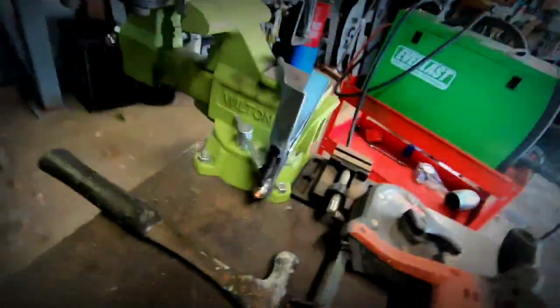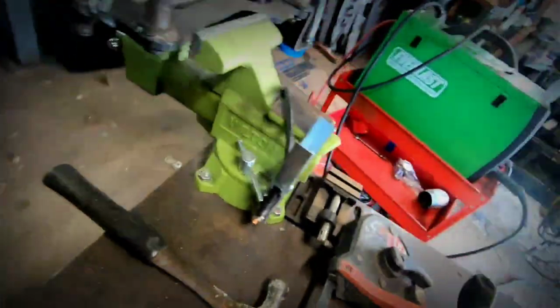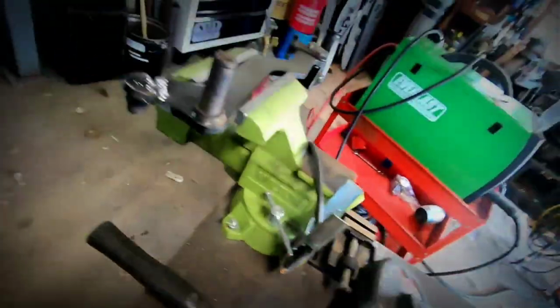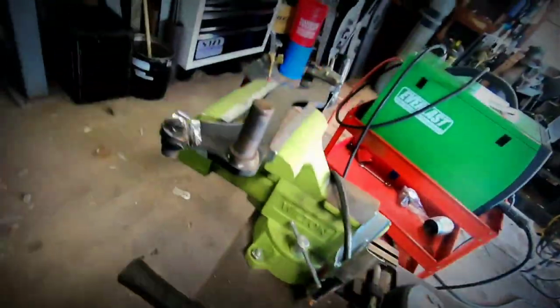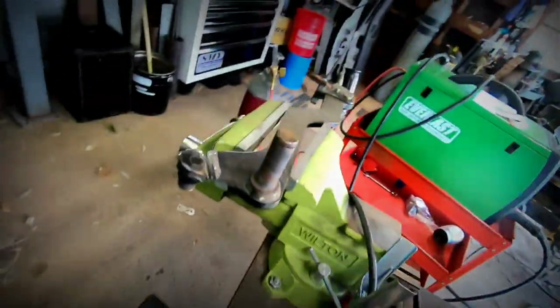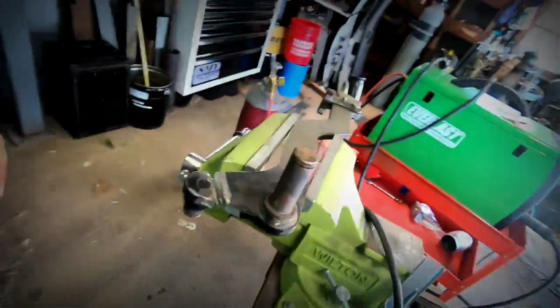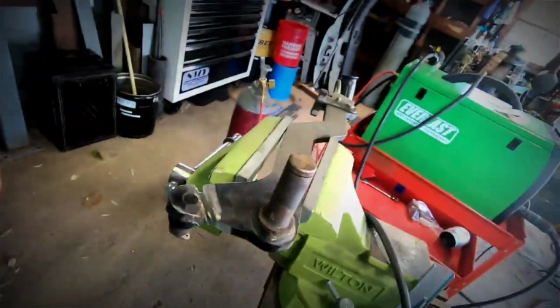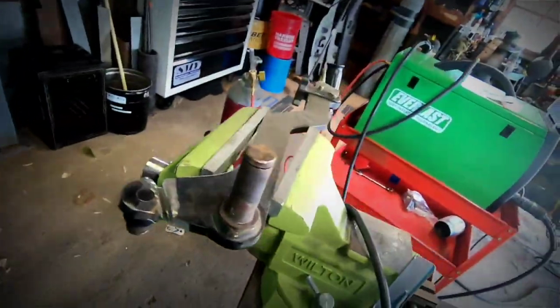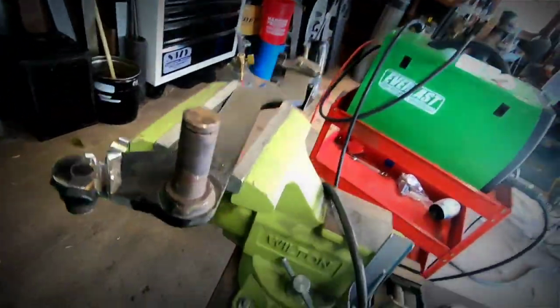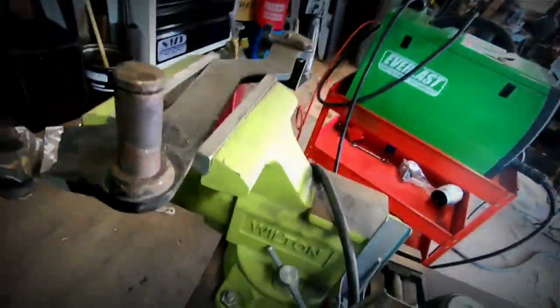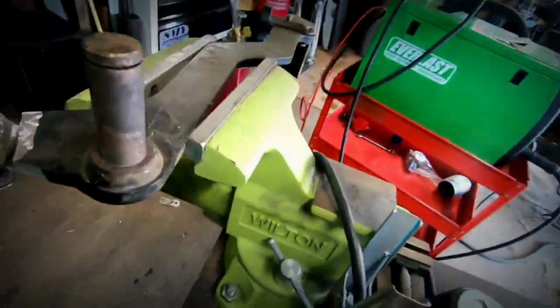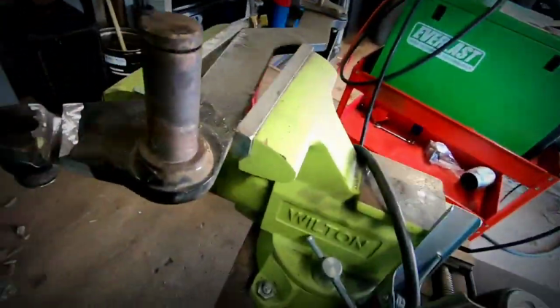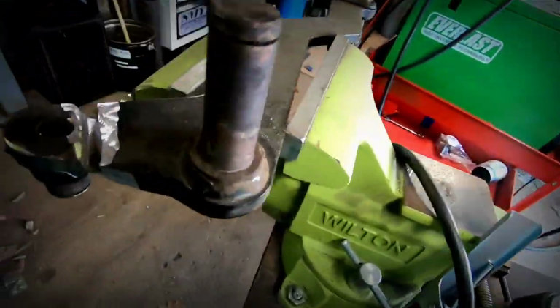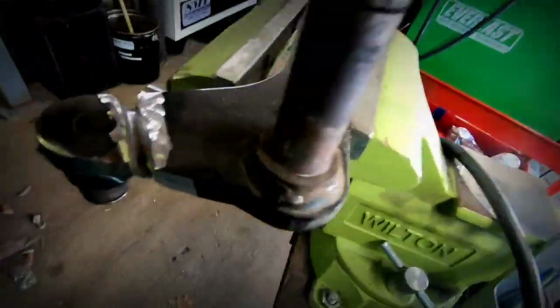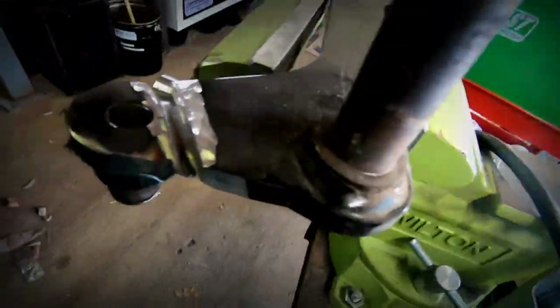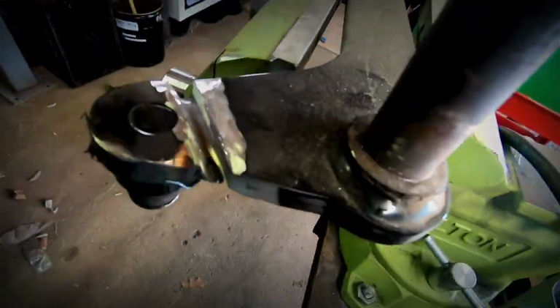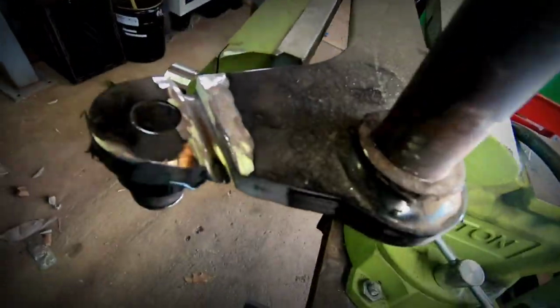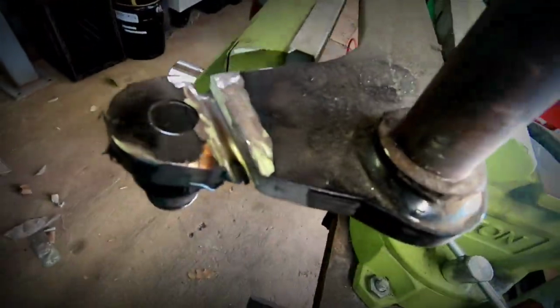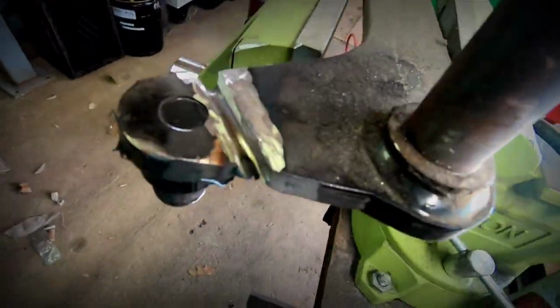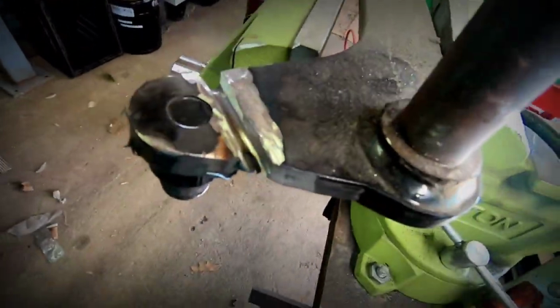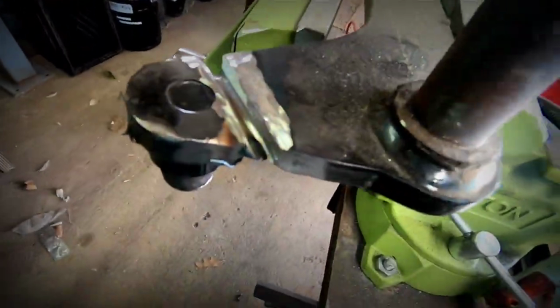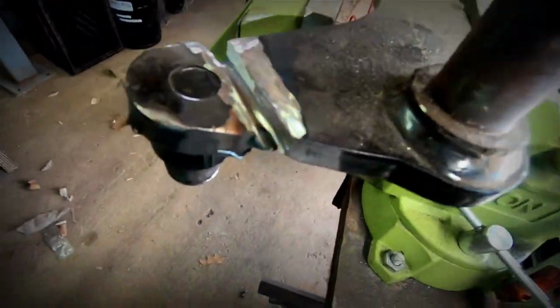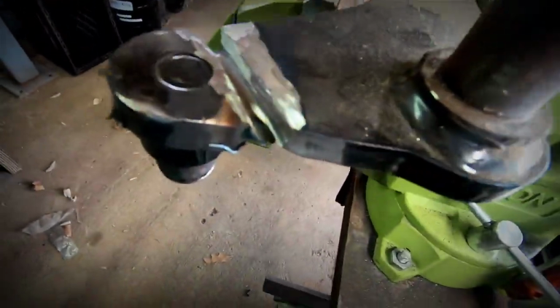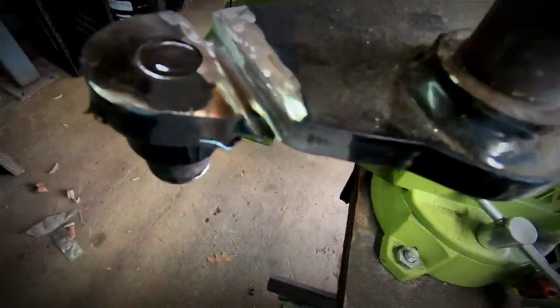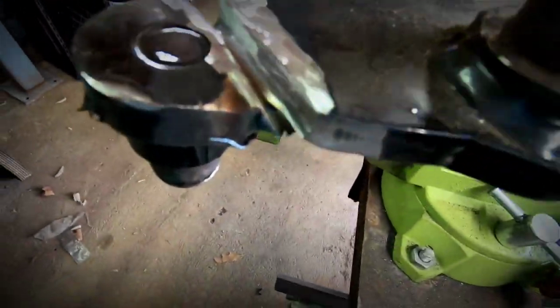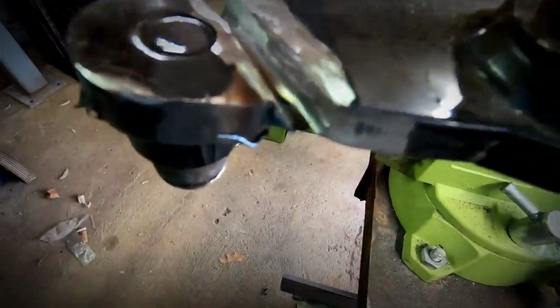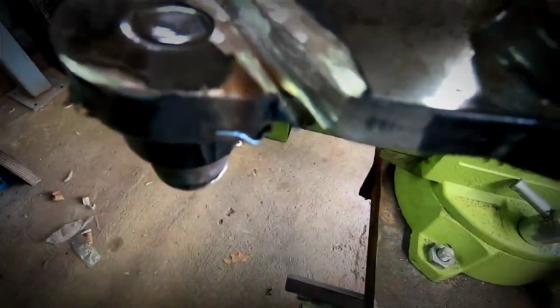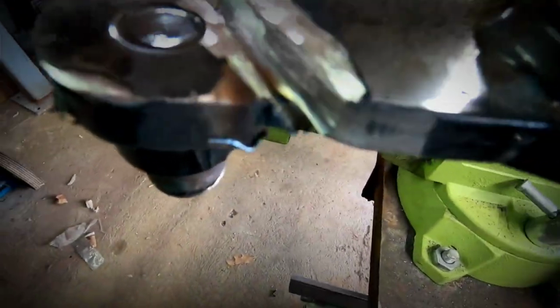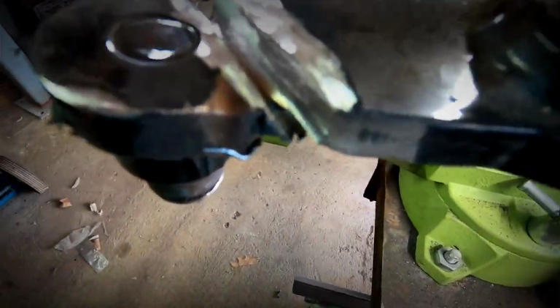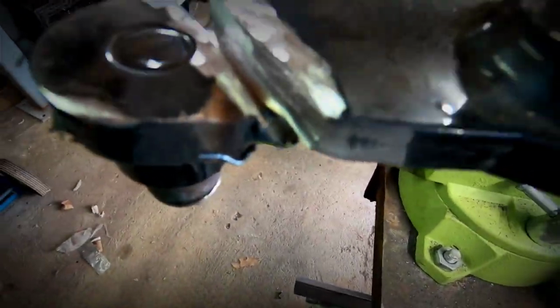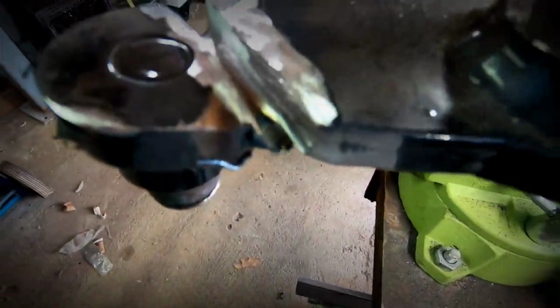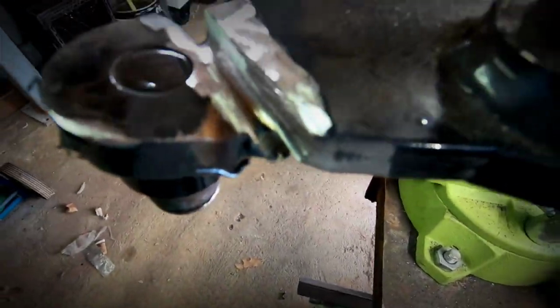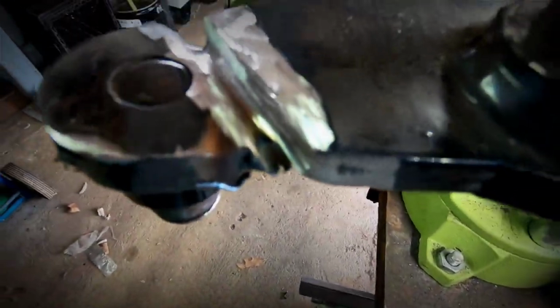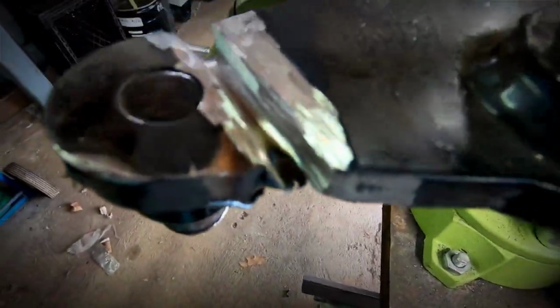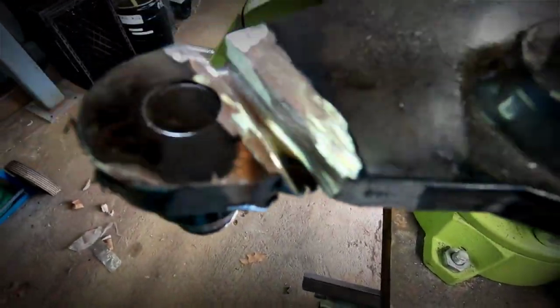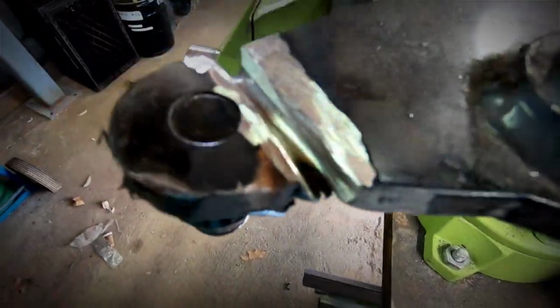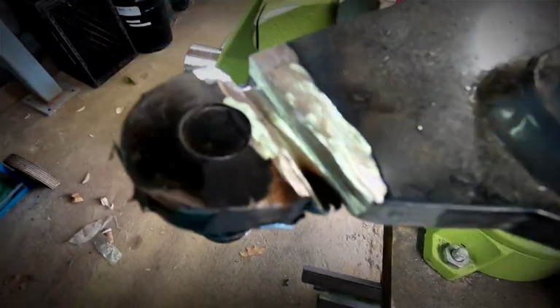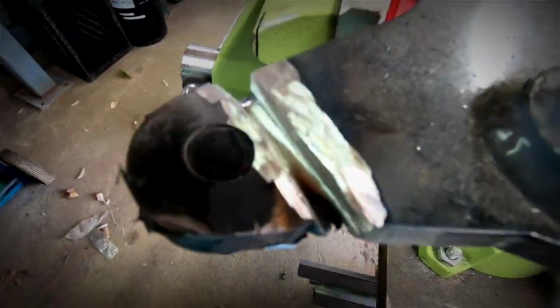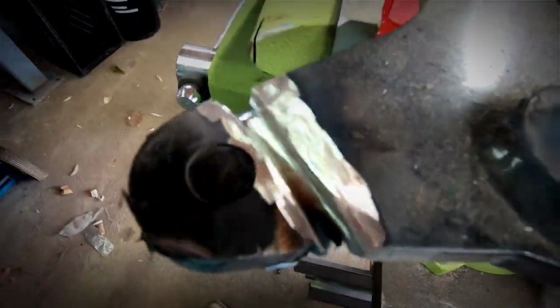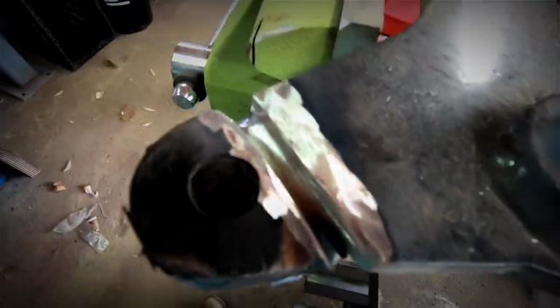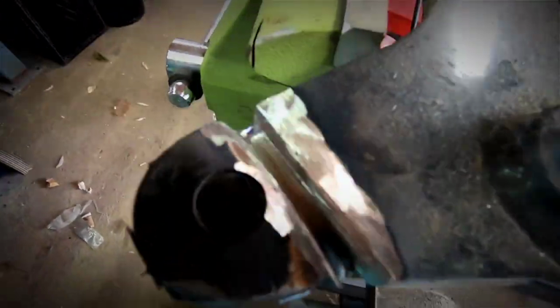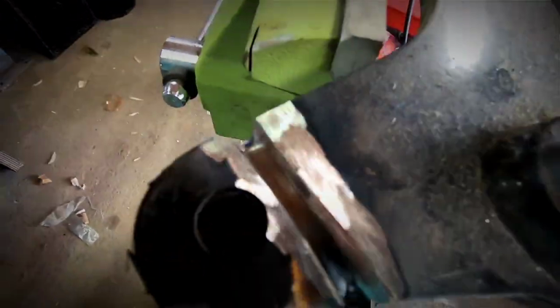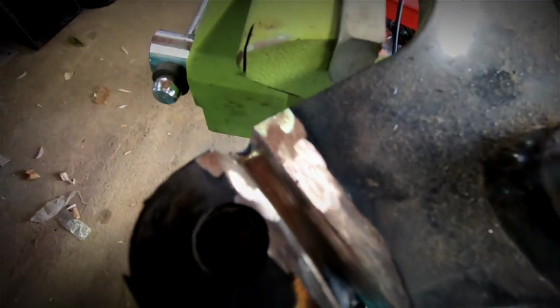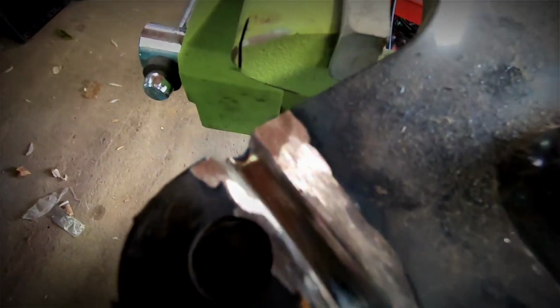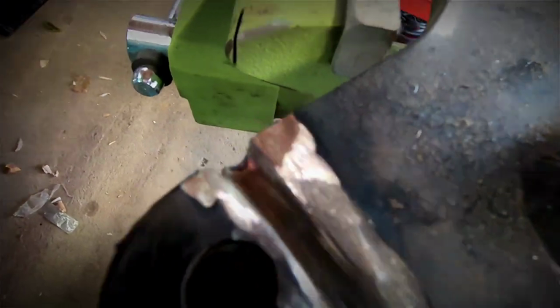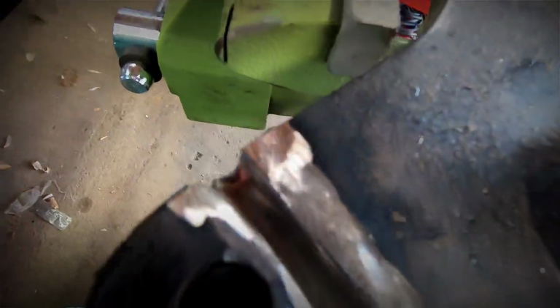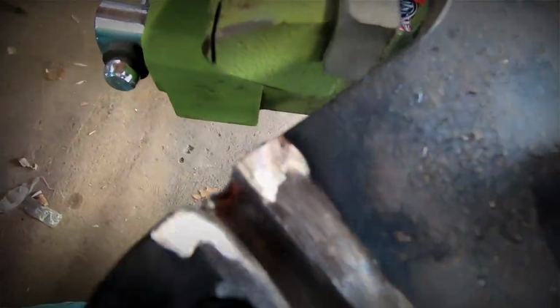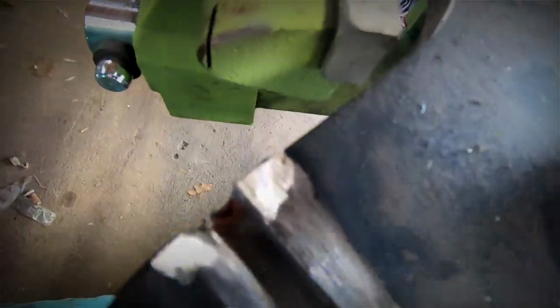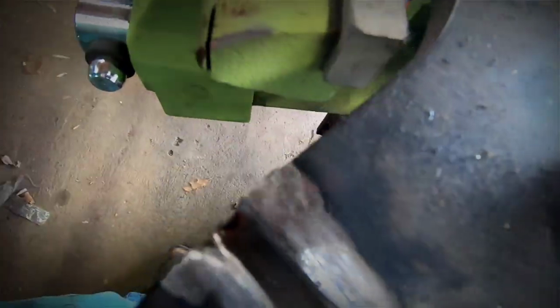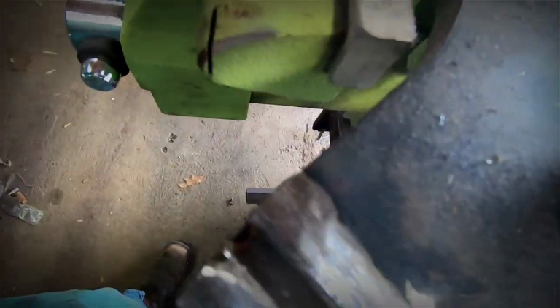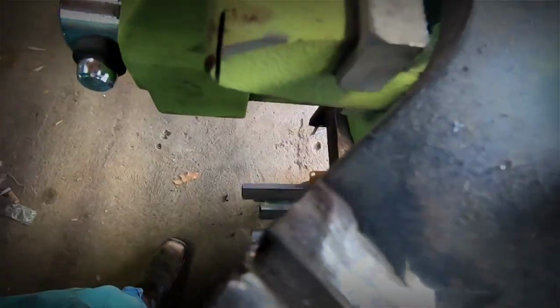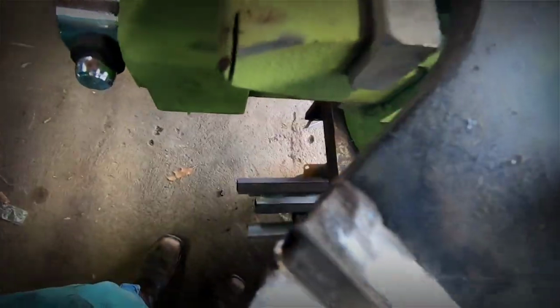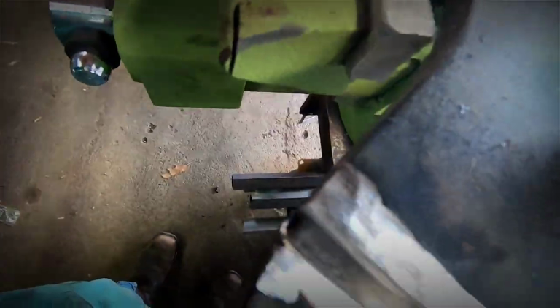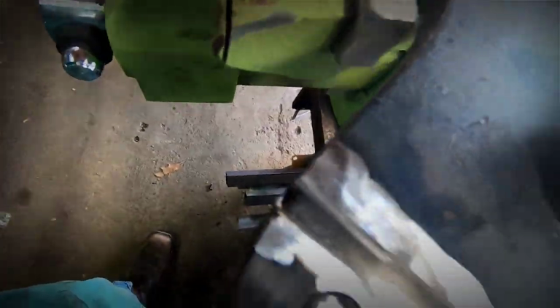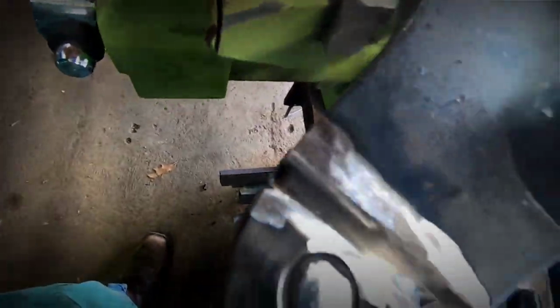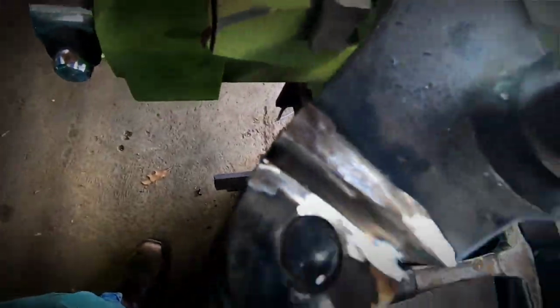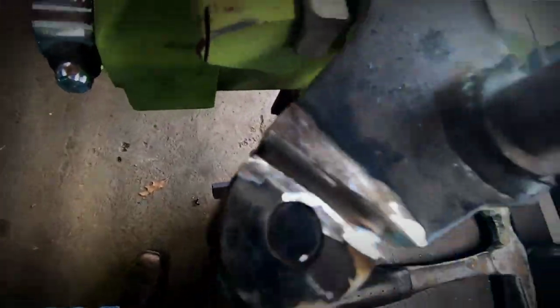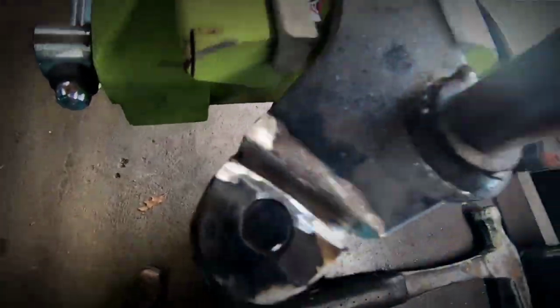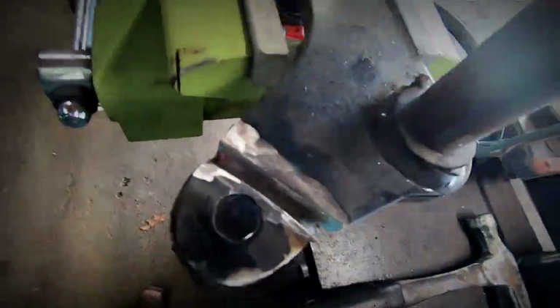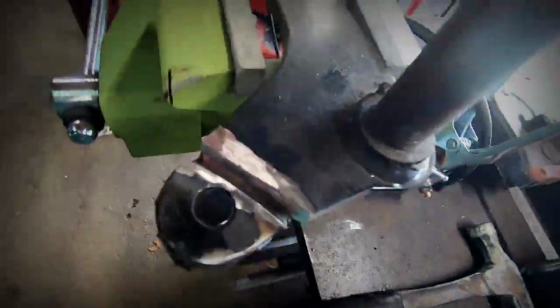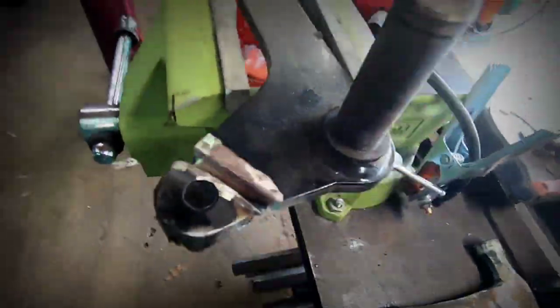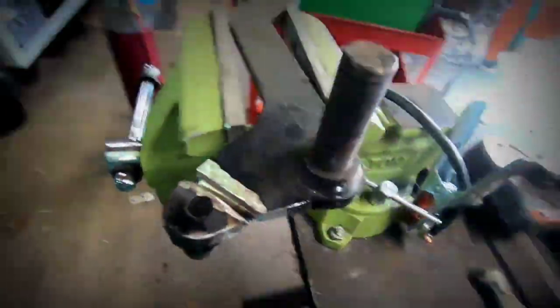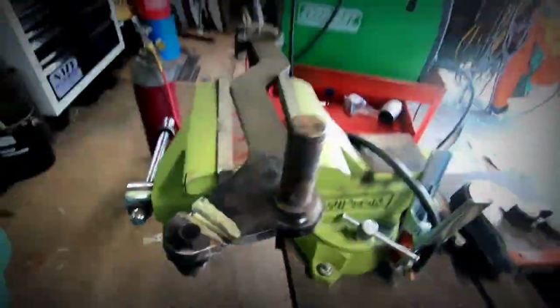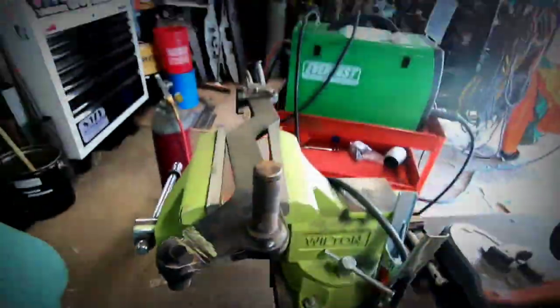There you go — you can already see I kind of took some of my old weld off already. Got it ground down to the old weld.